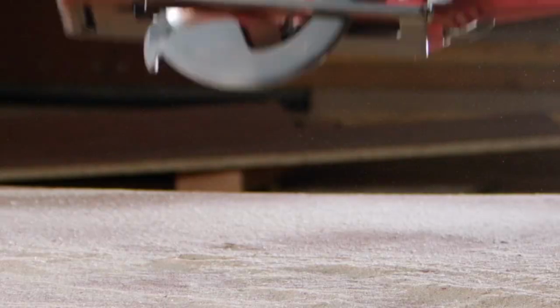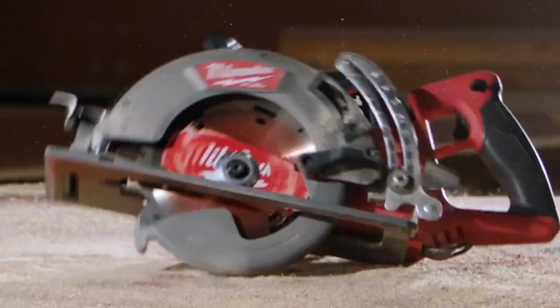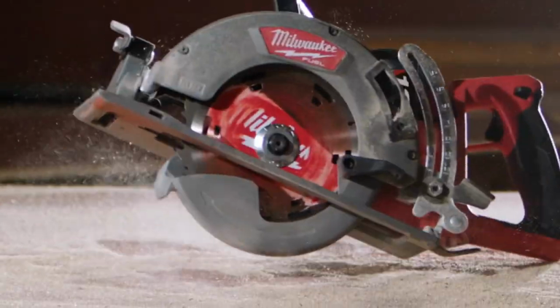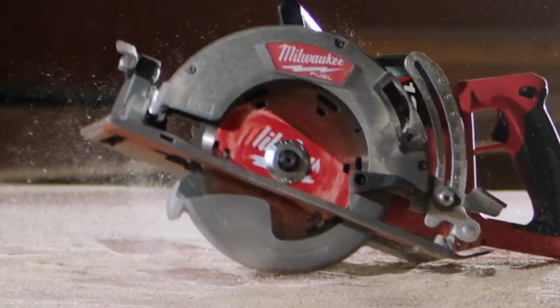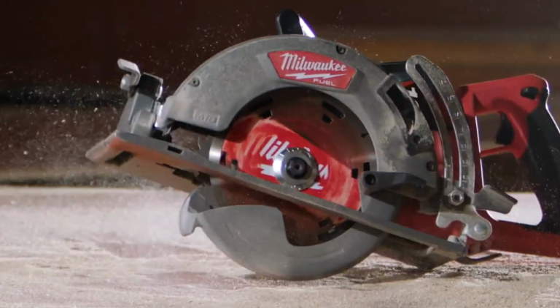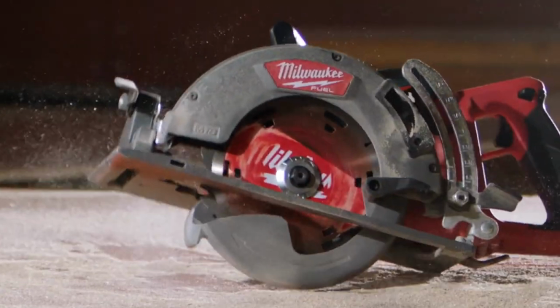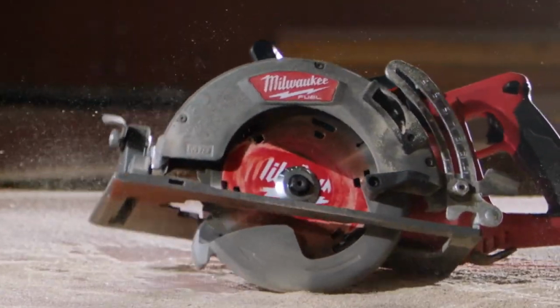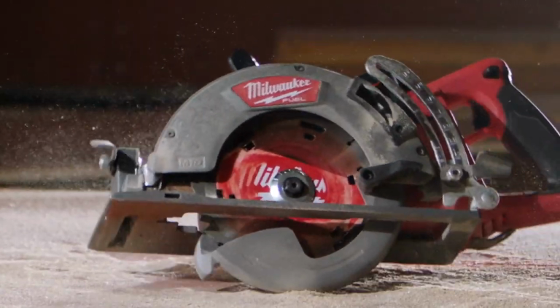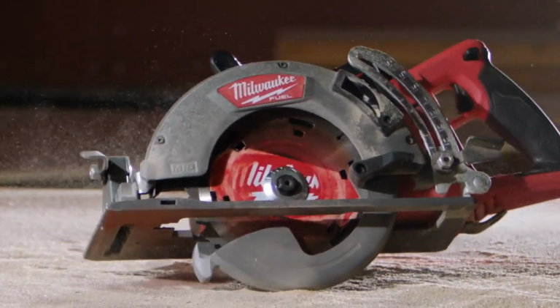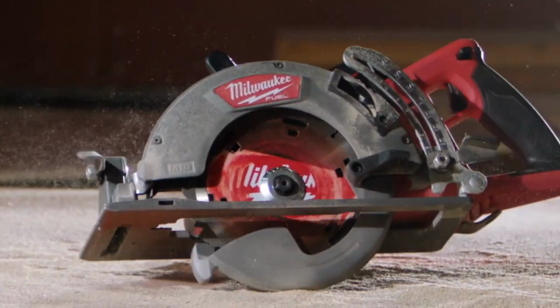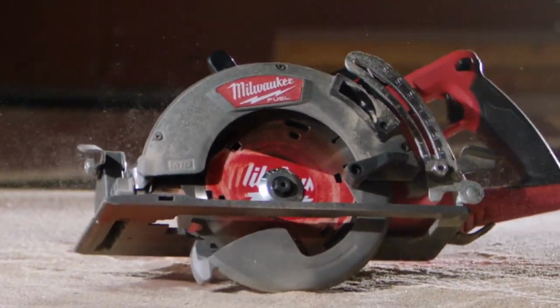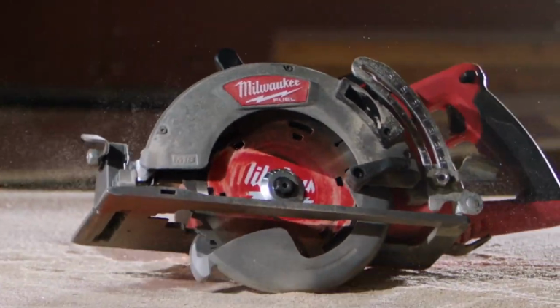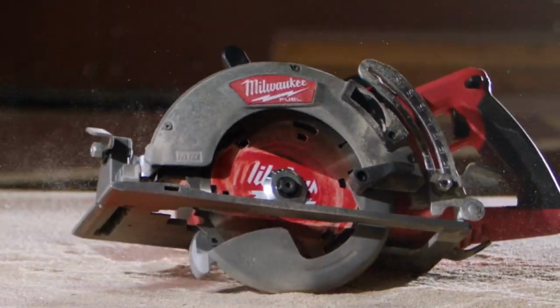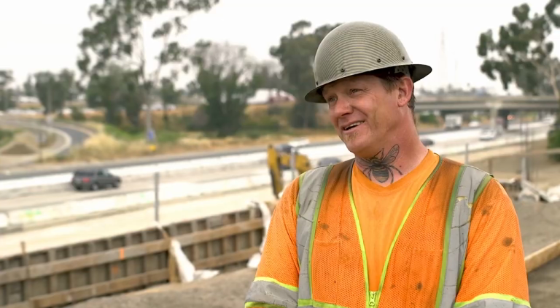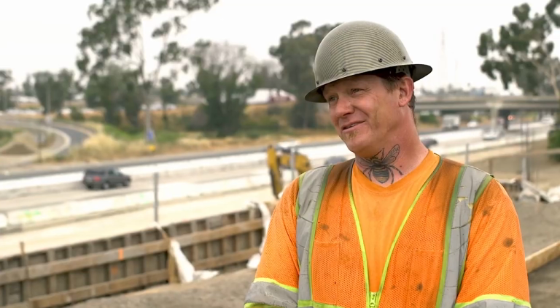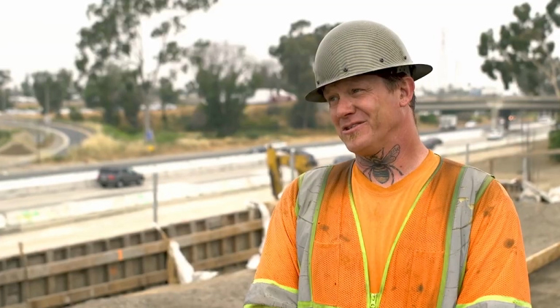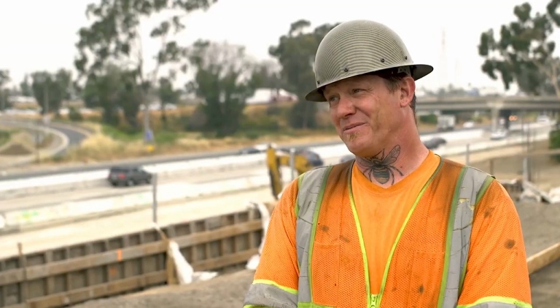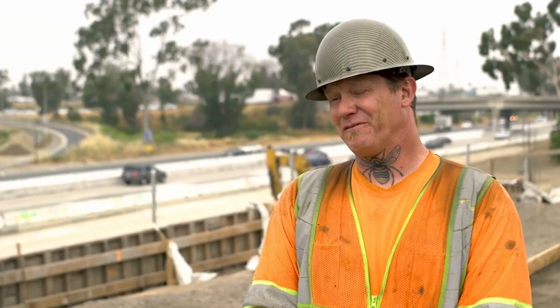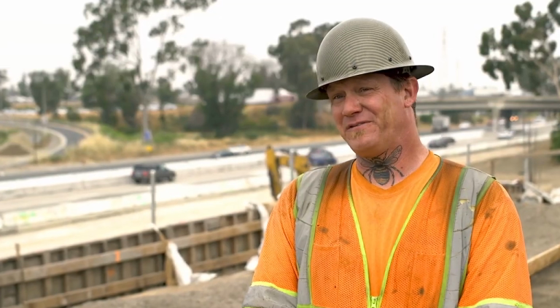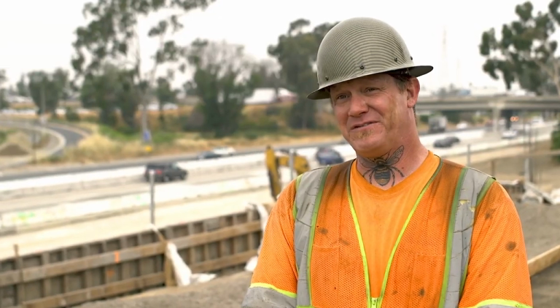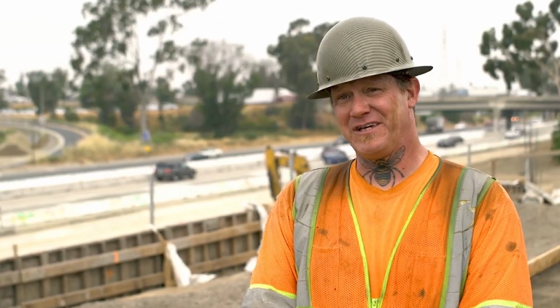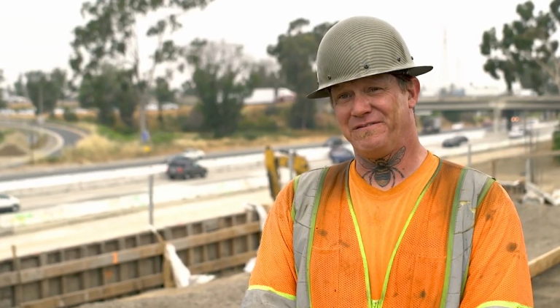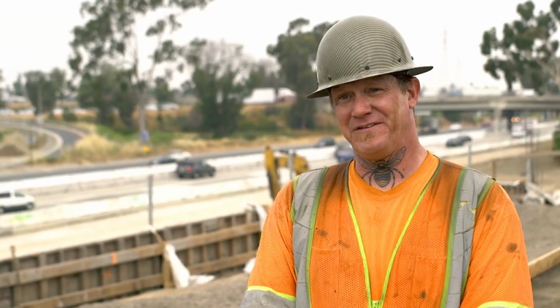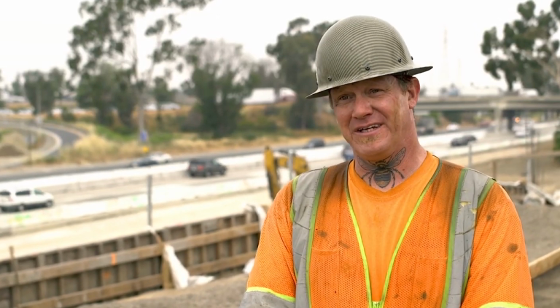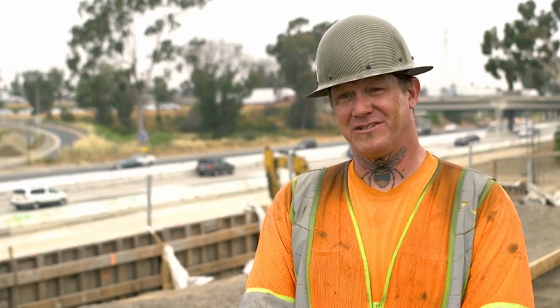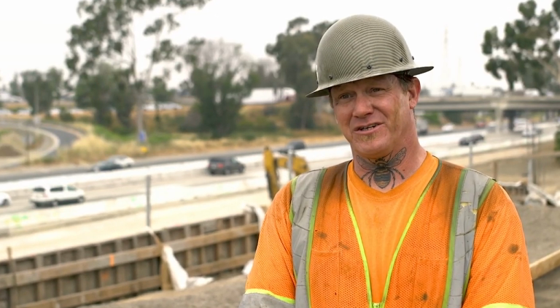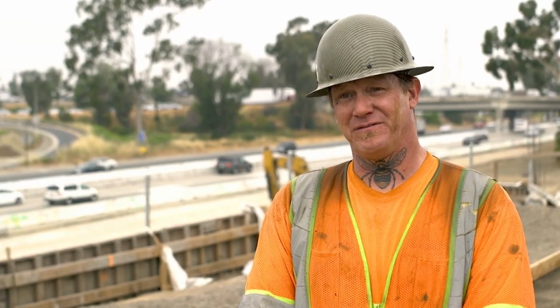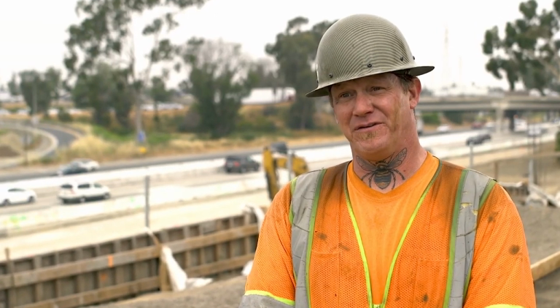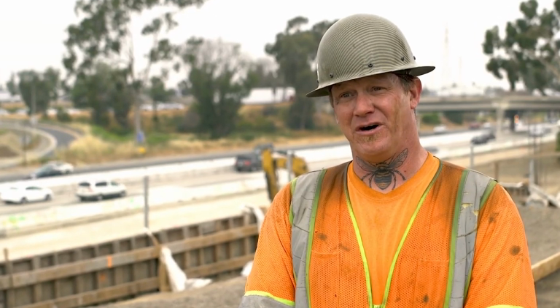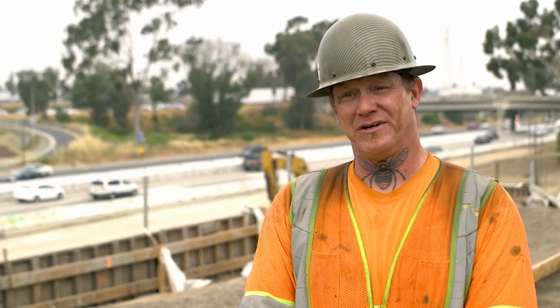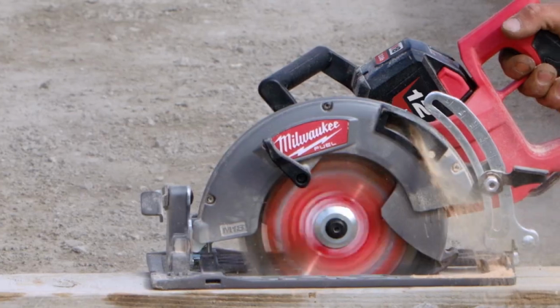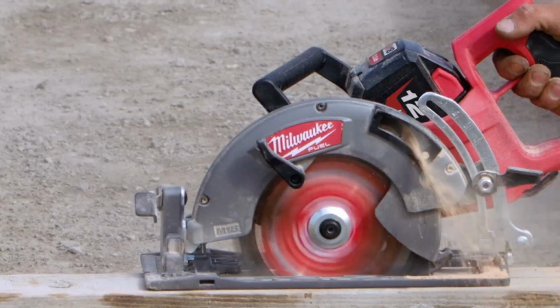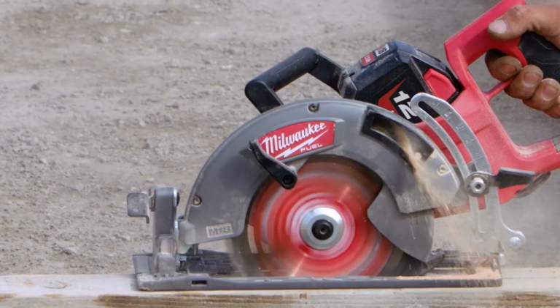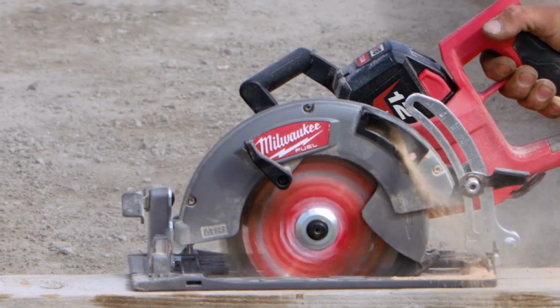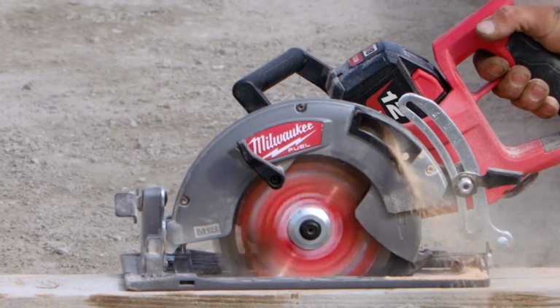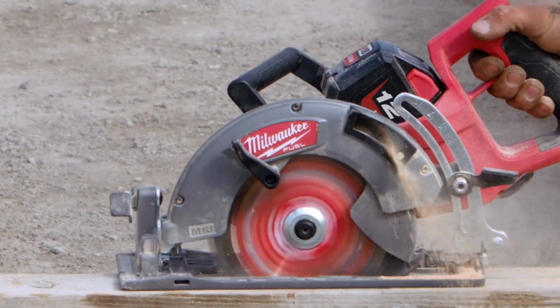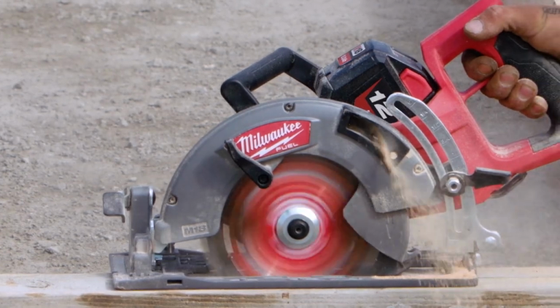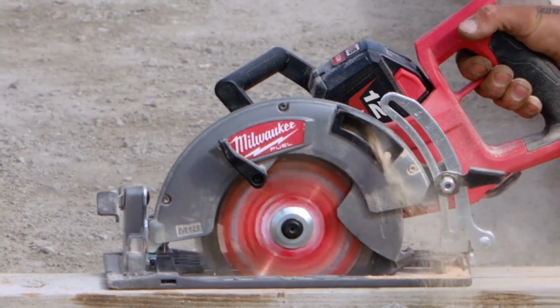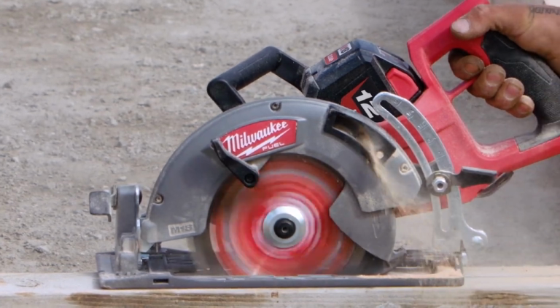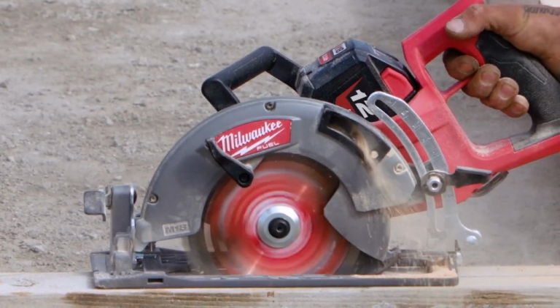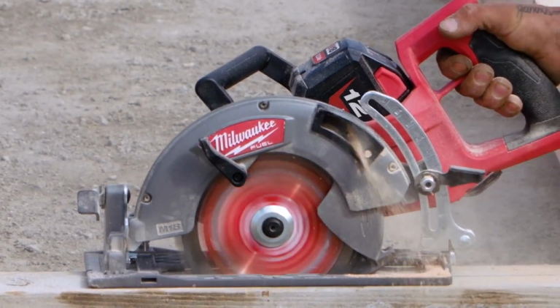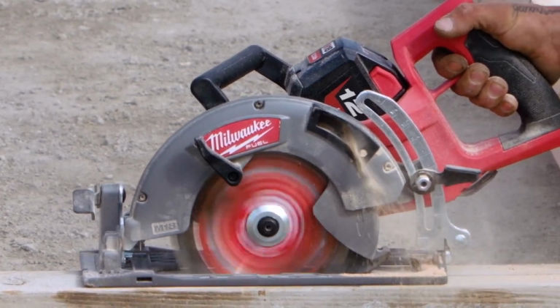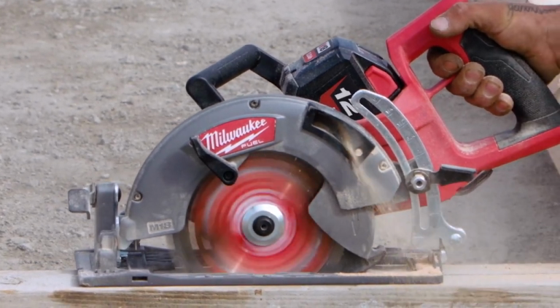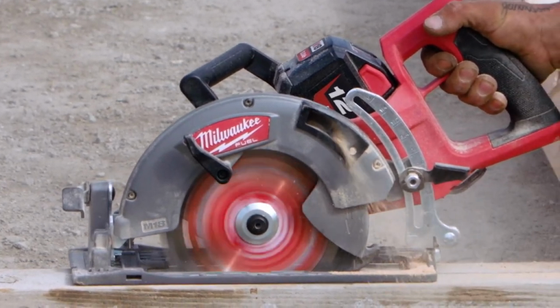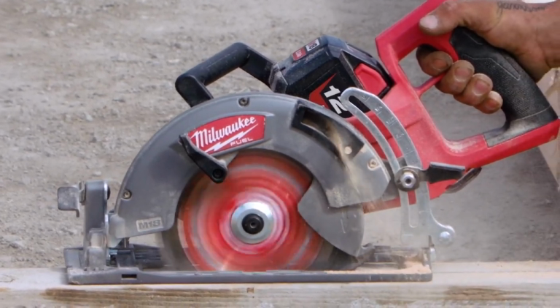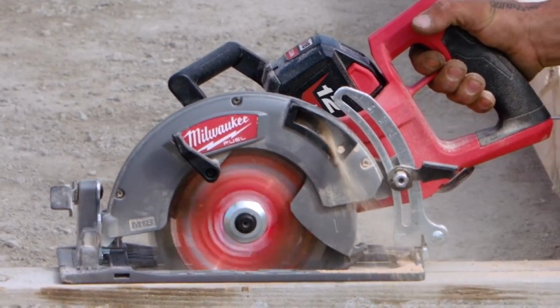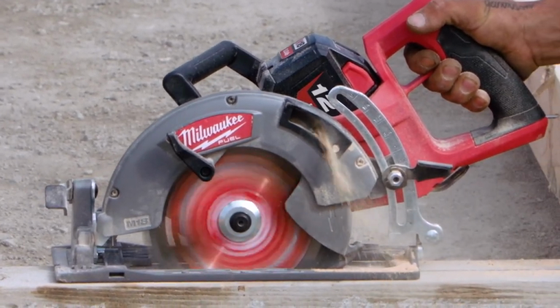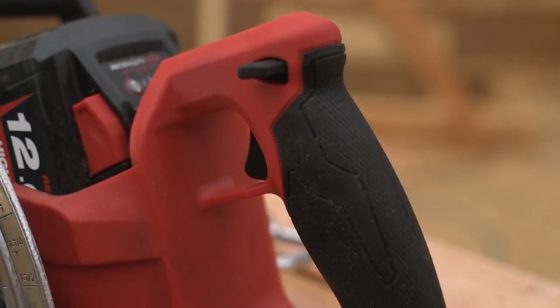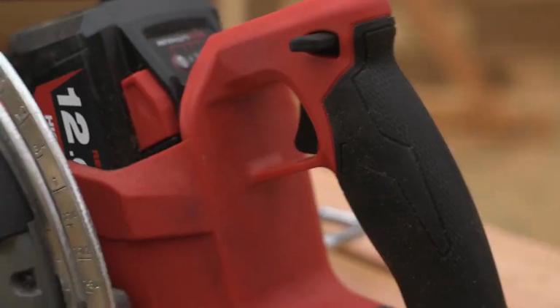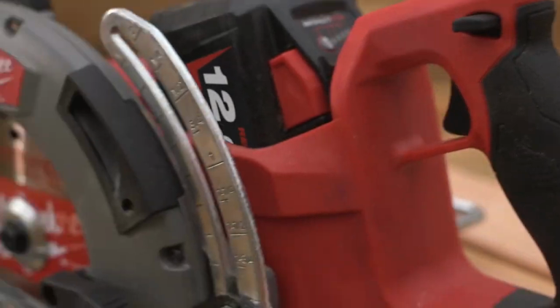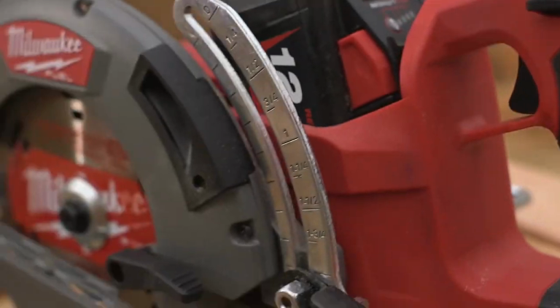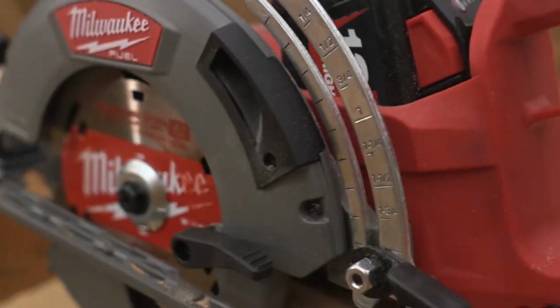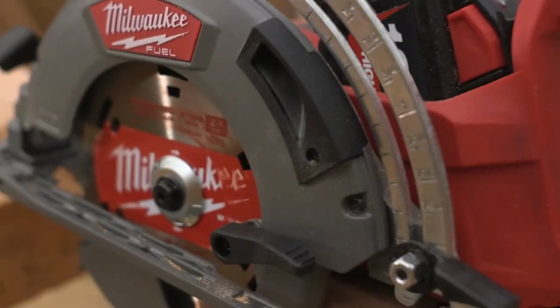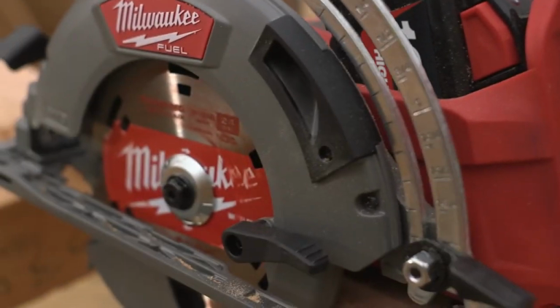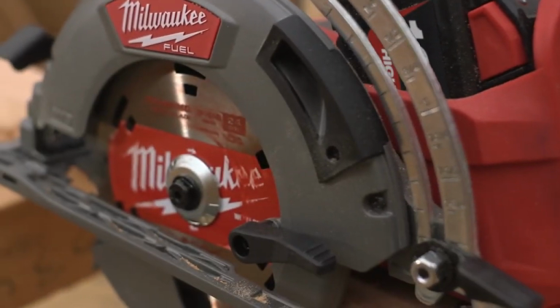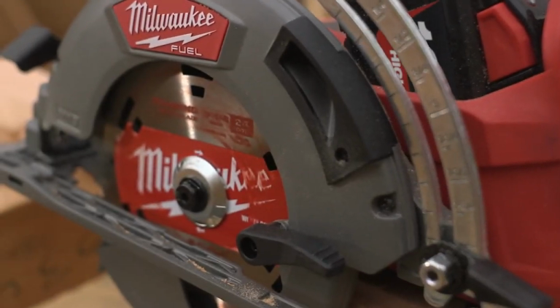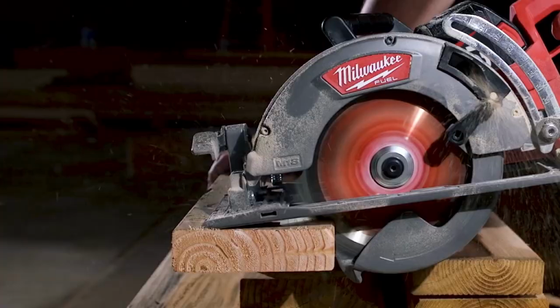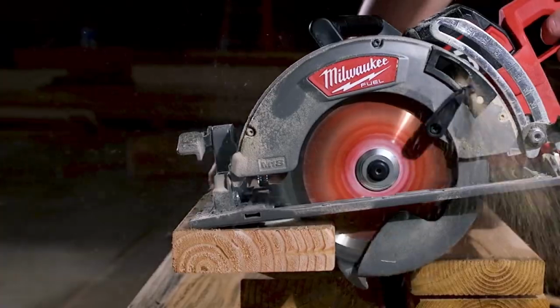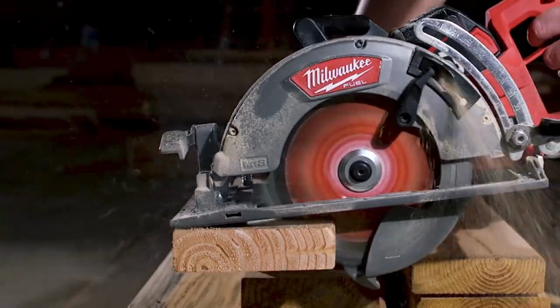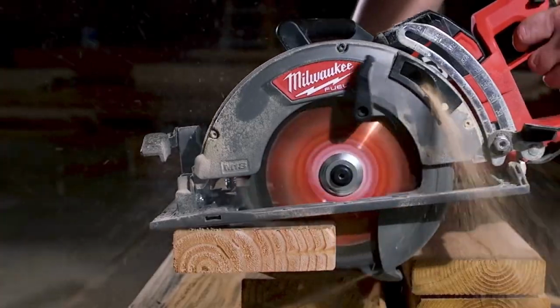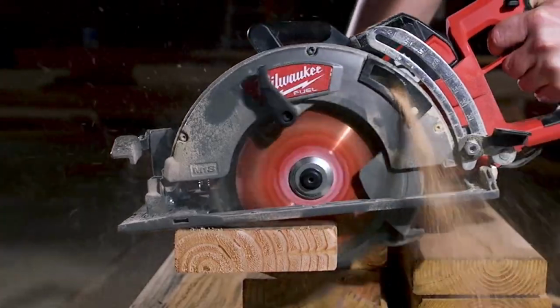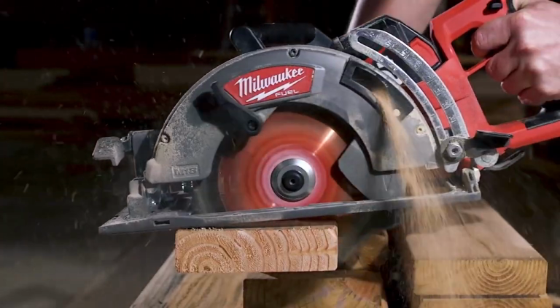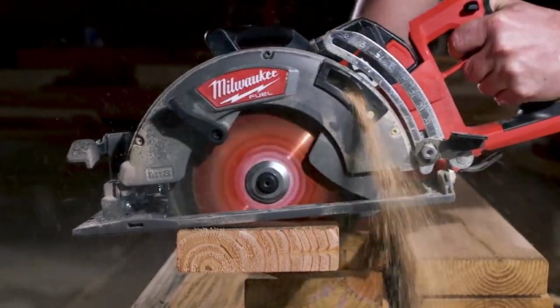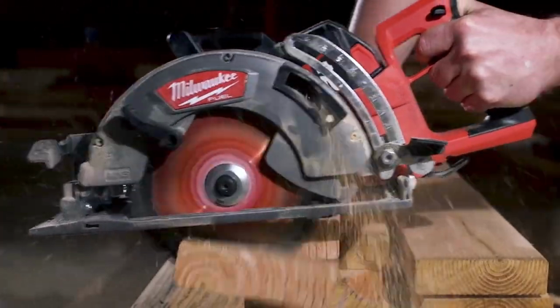Somebody already dropped the circ saw — it was about 15 feet. It took a fall and it's still working fine. It is durable, definitely holds up.